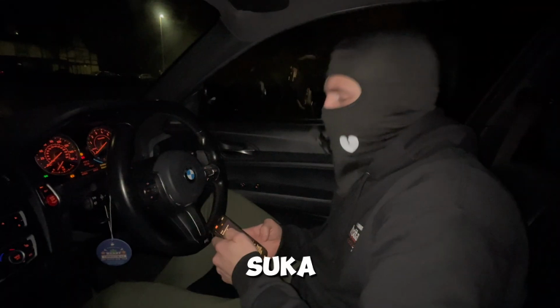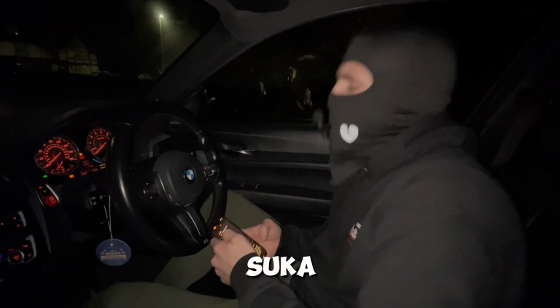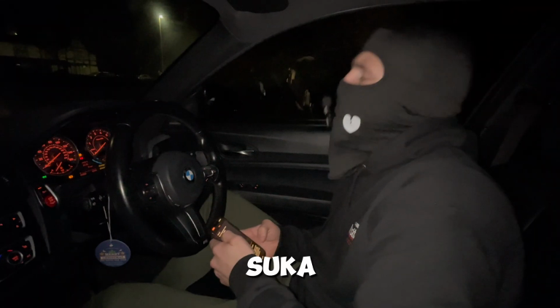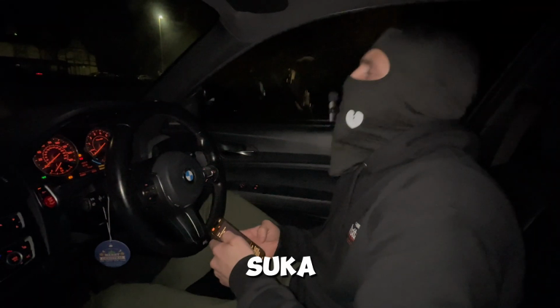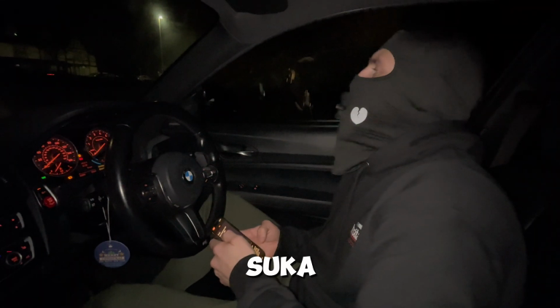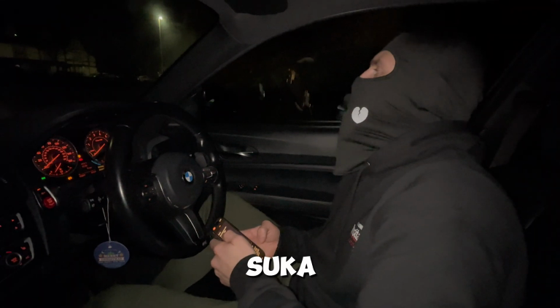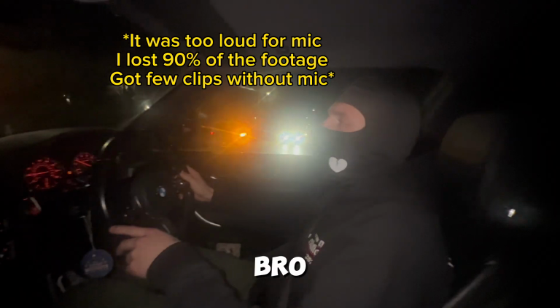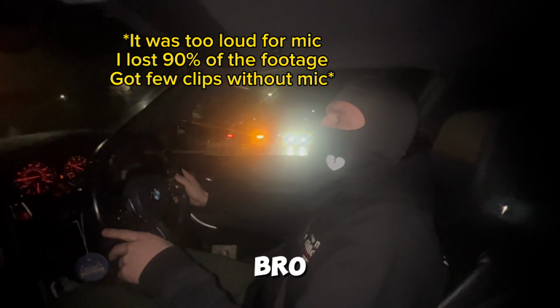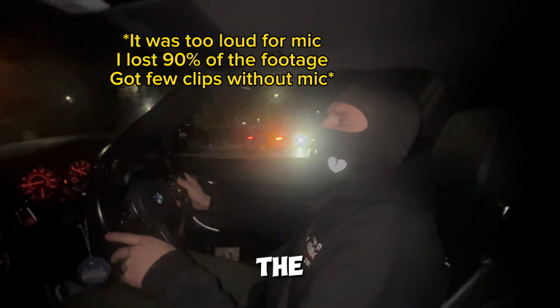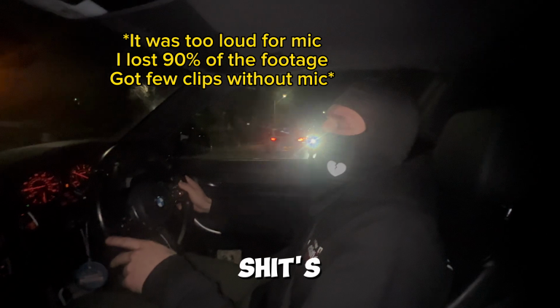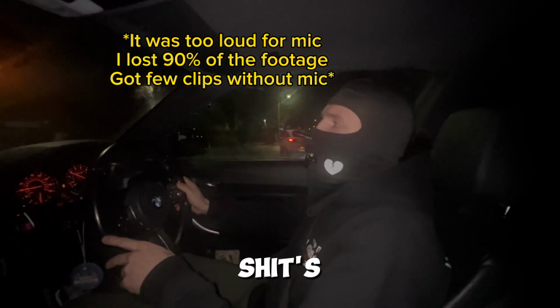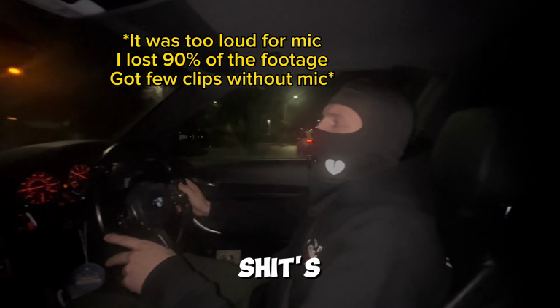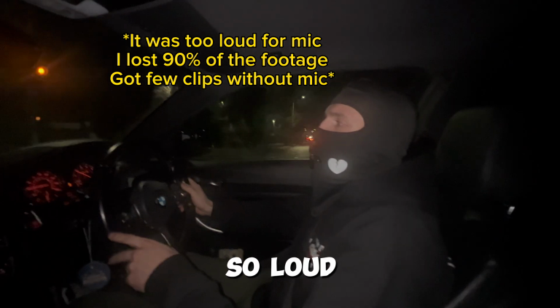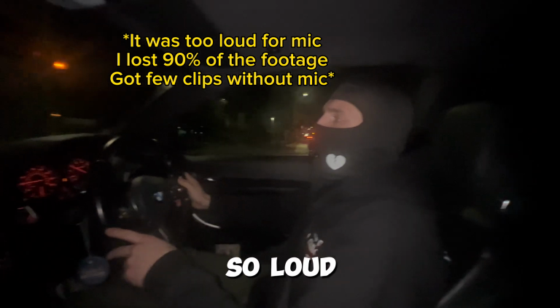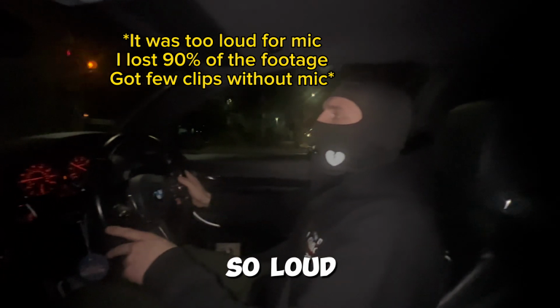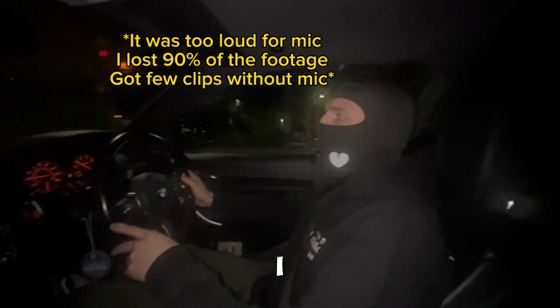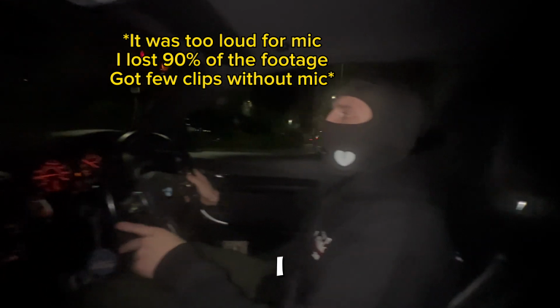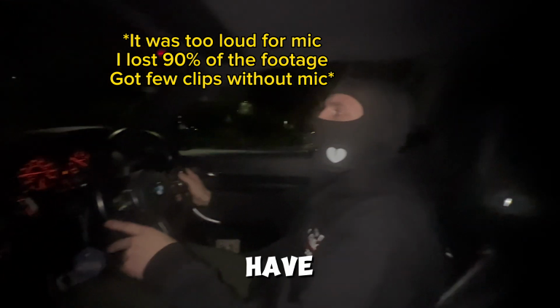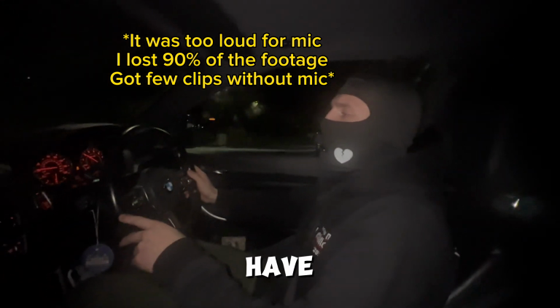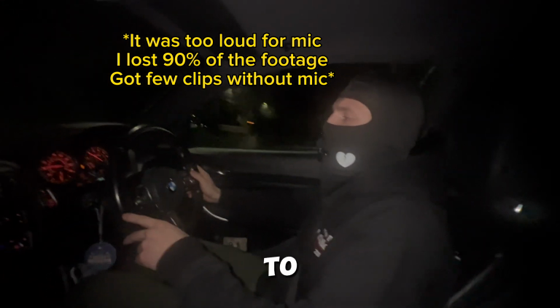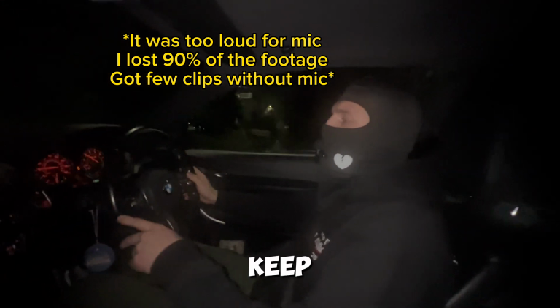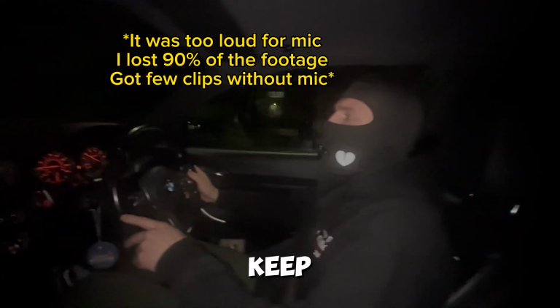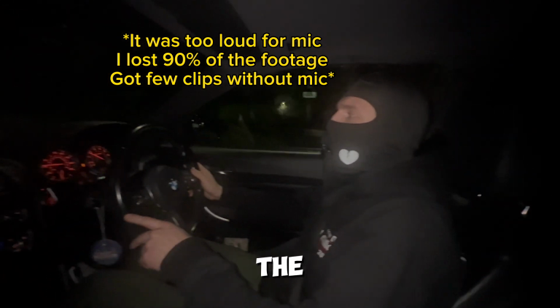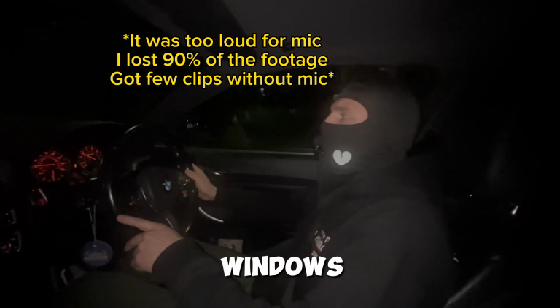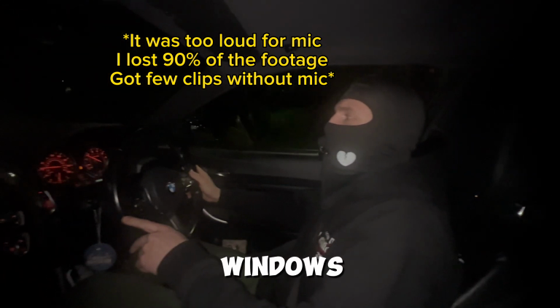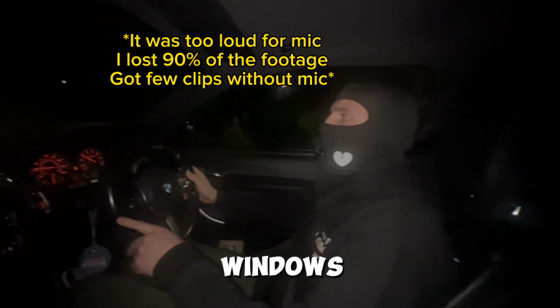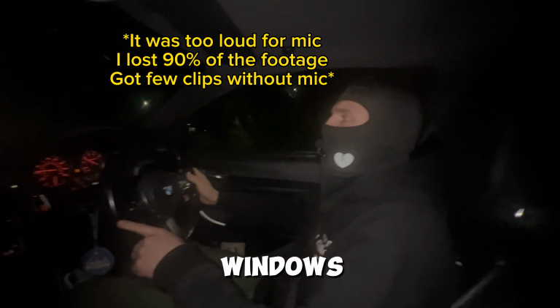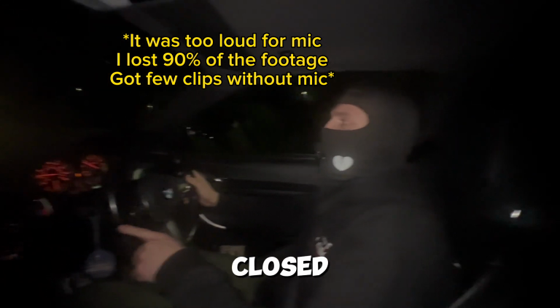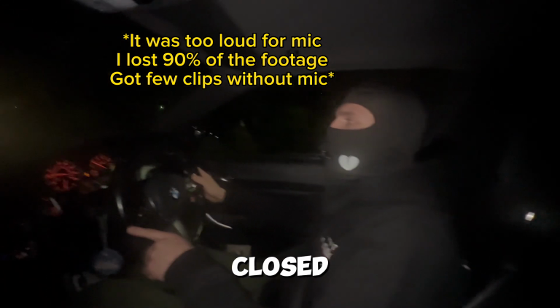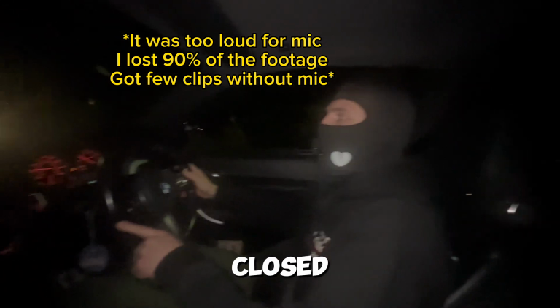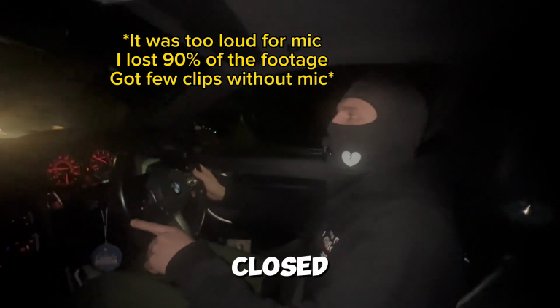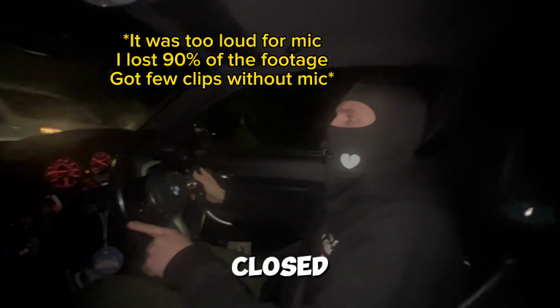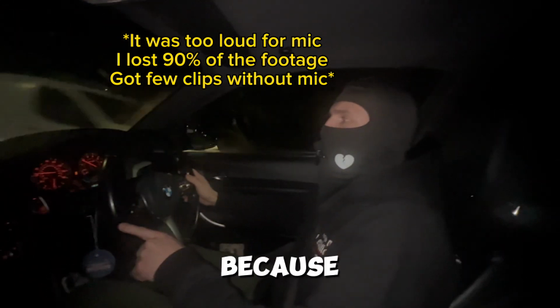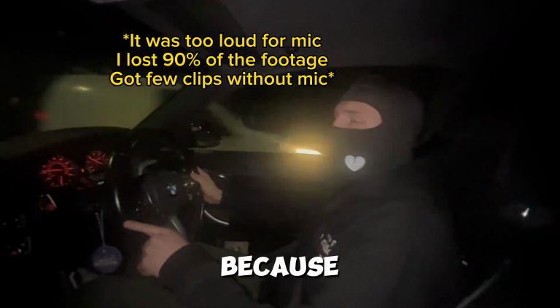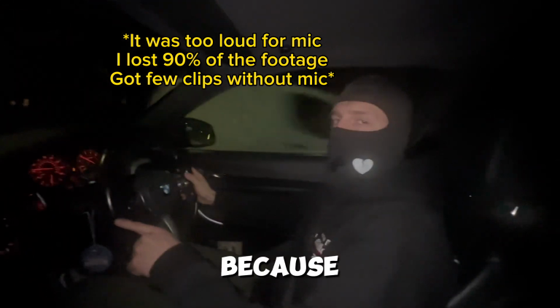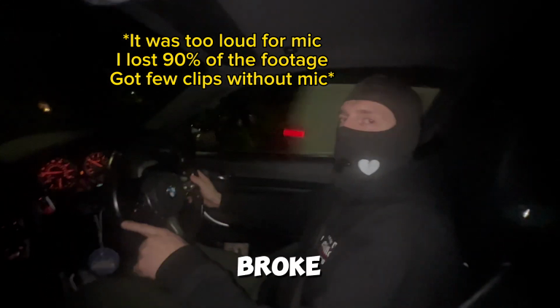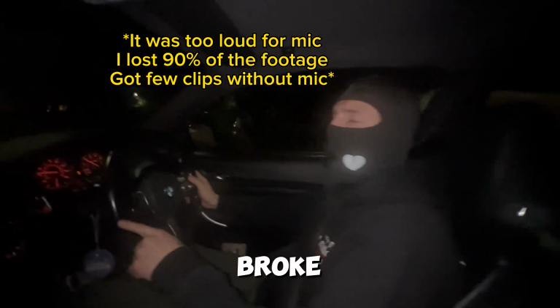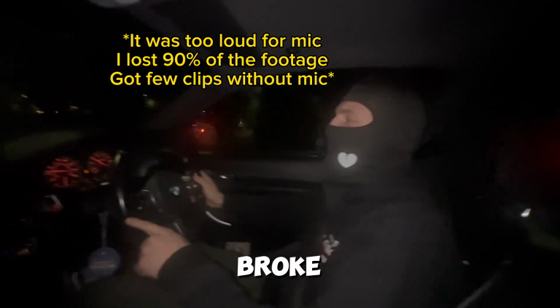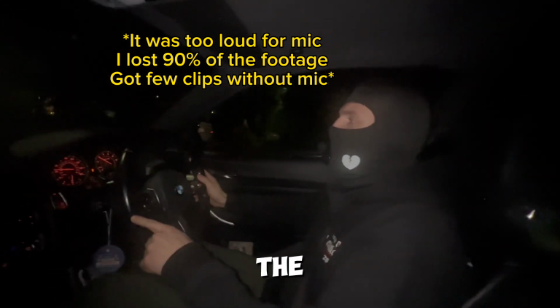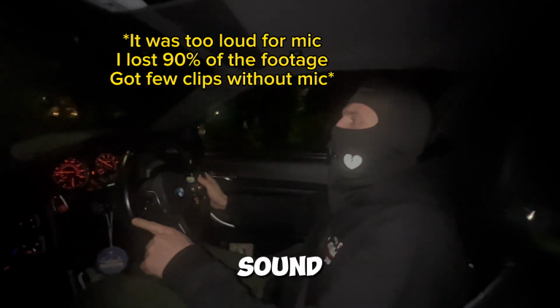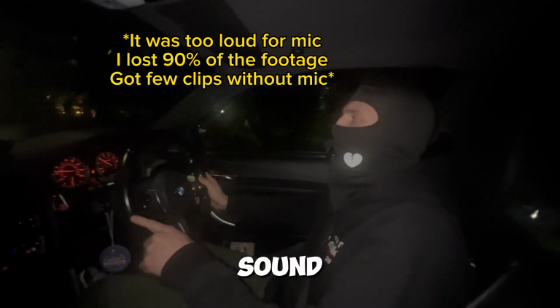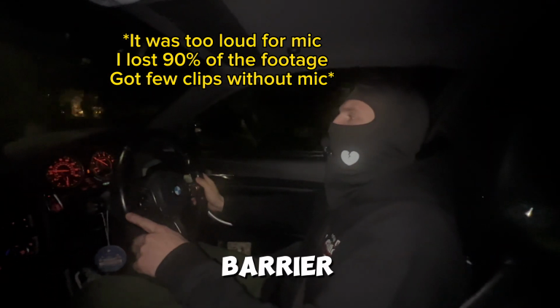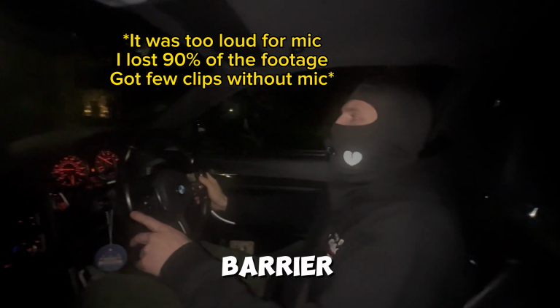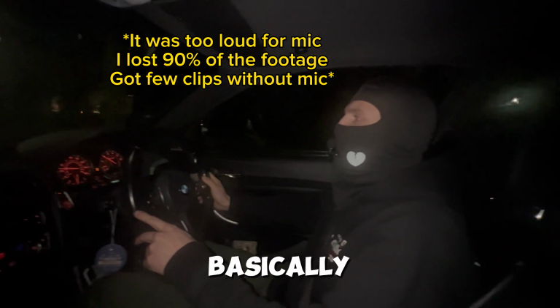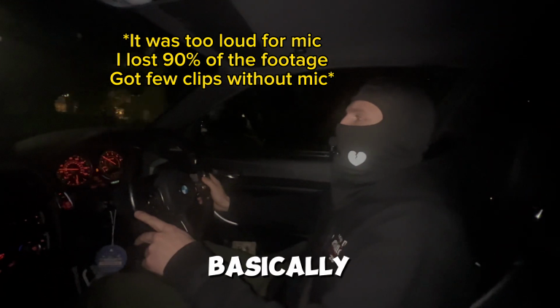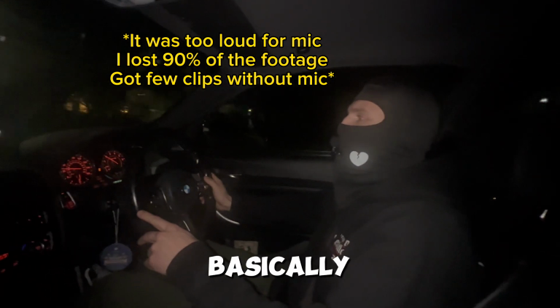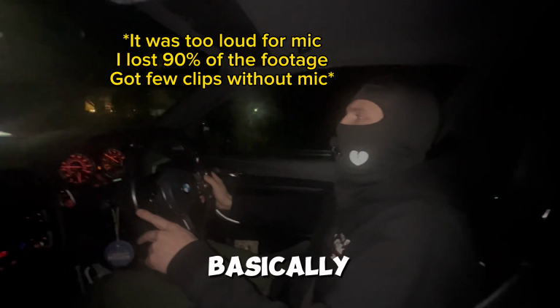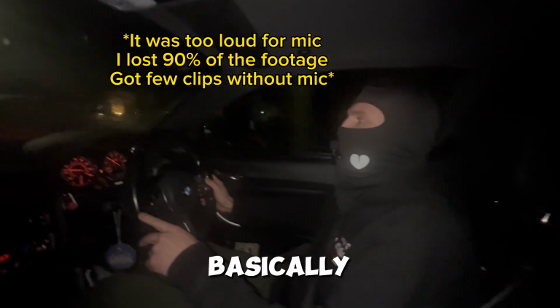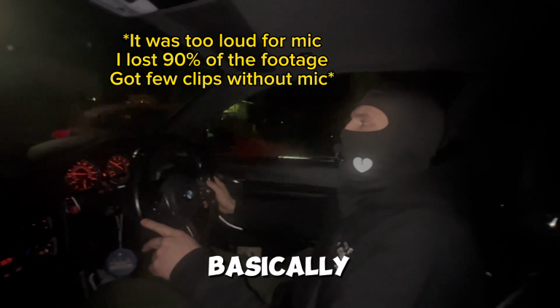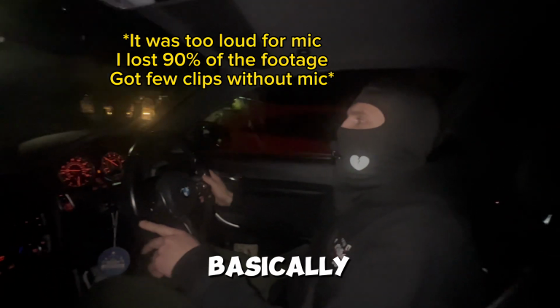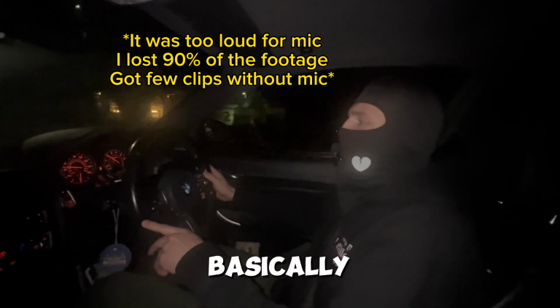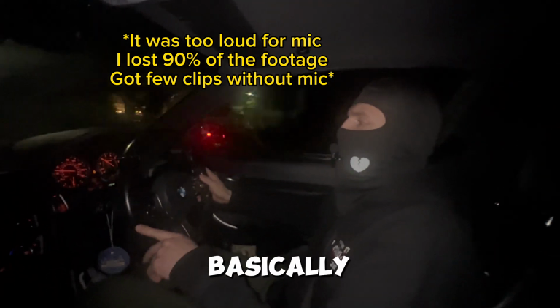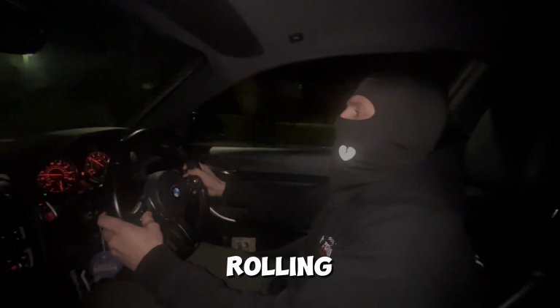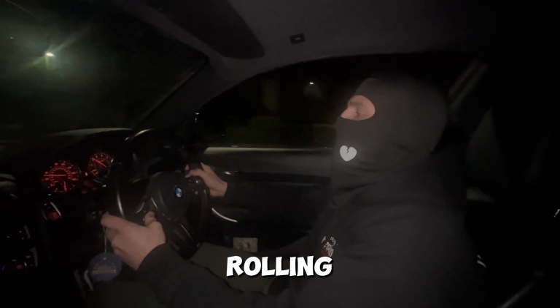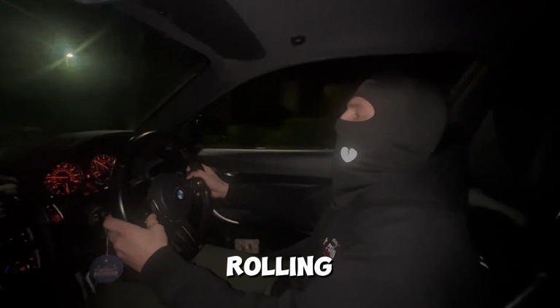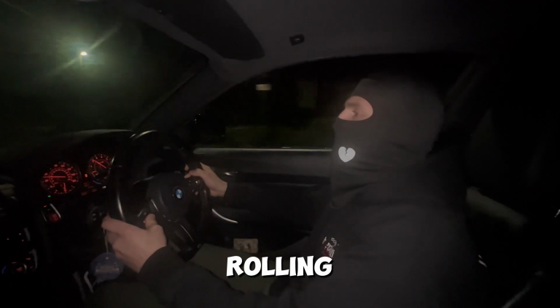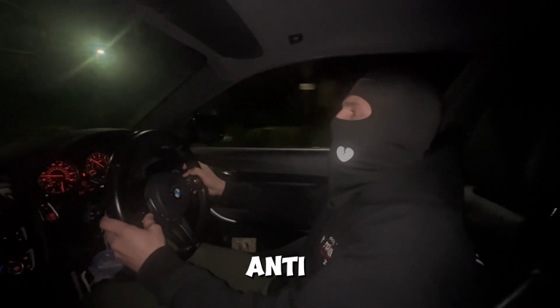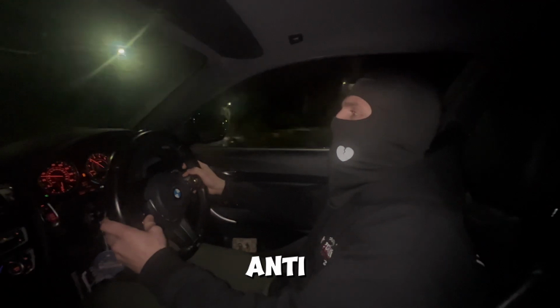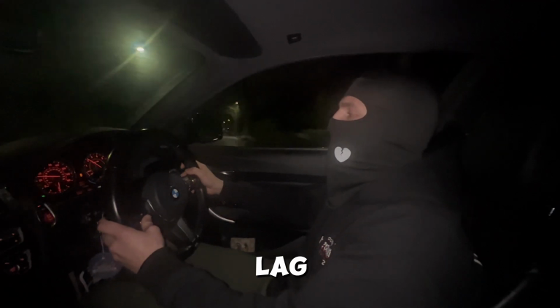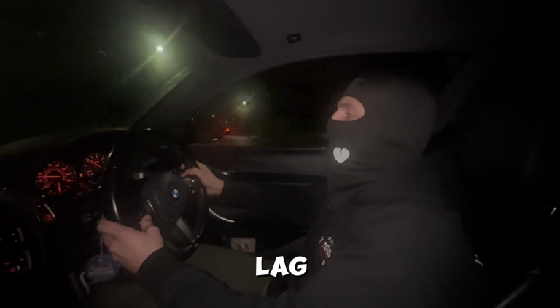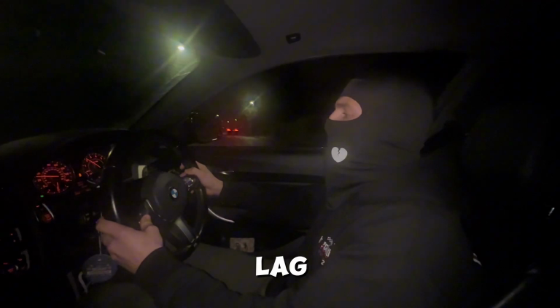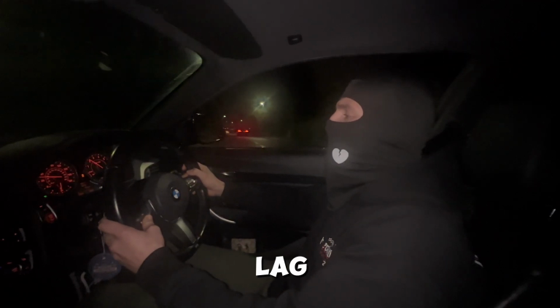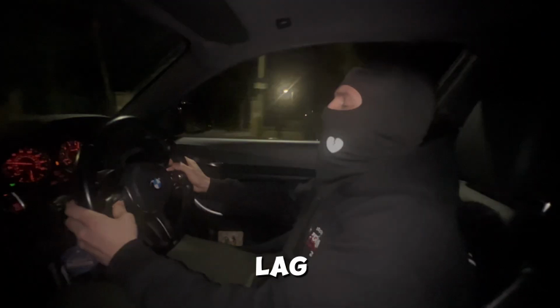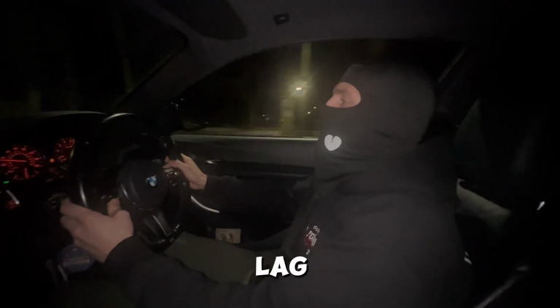Oh, the shit is so loud! I have to keep the windows closed because it basically broke the sound barrier. Rolling on to a life yellow.